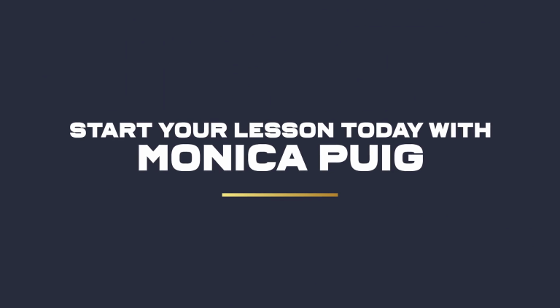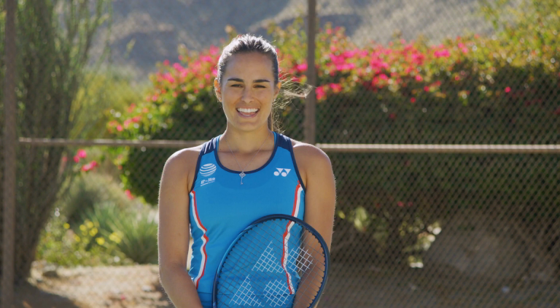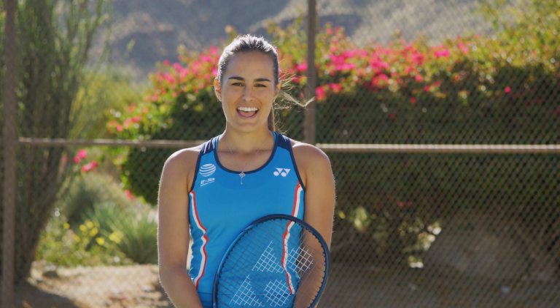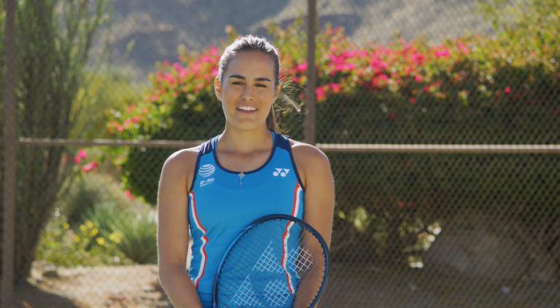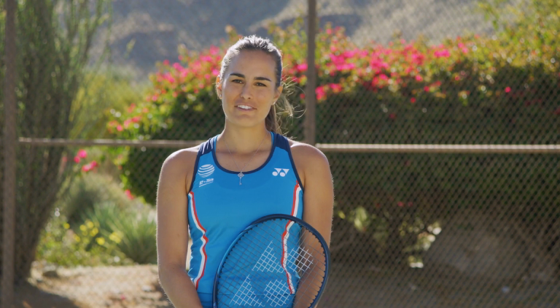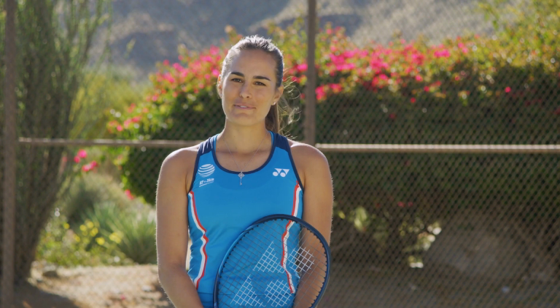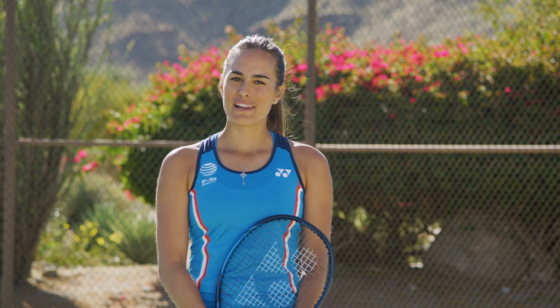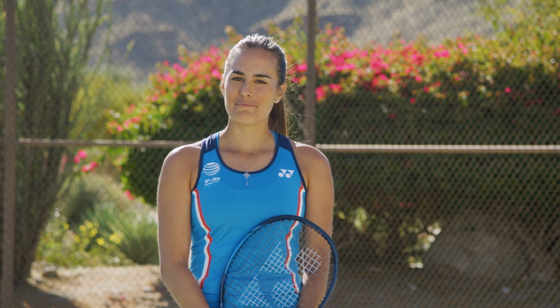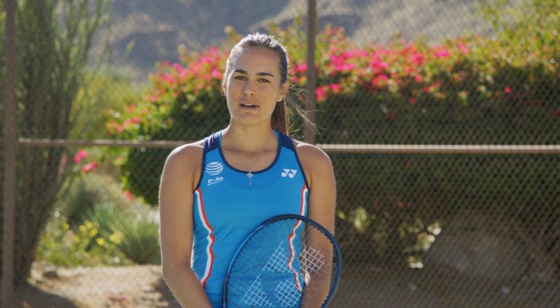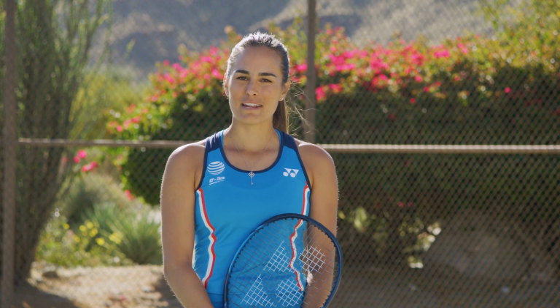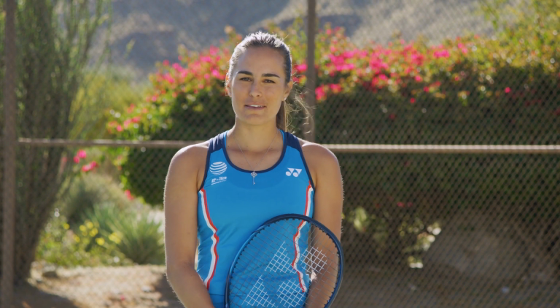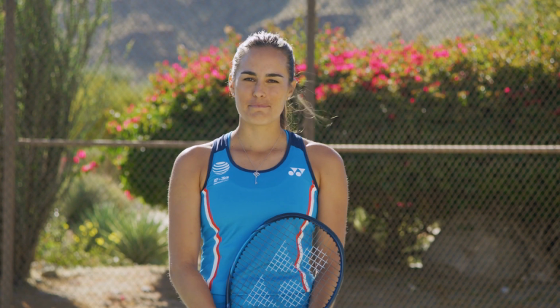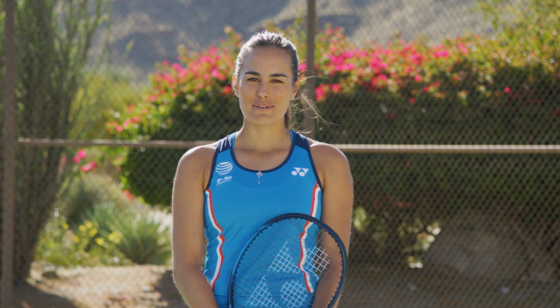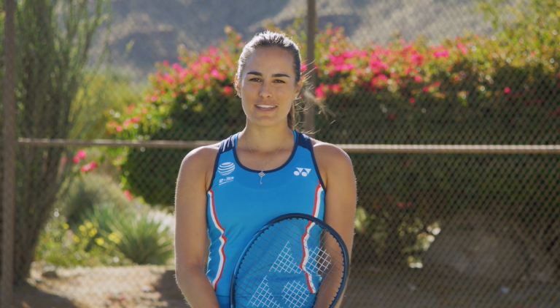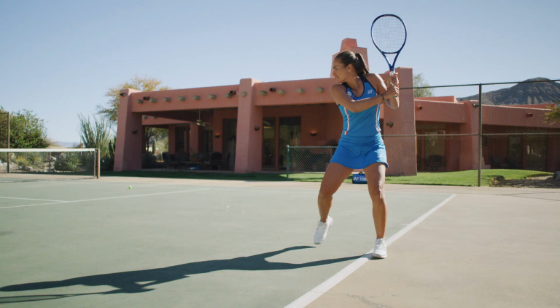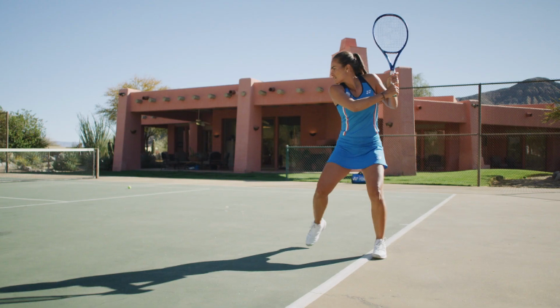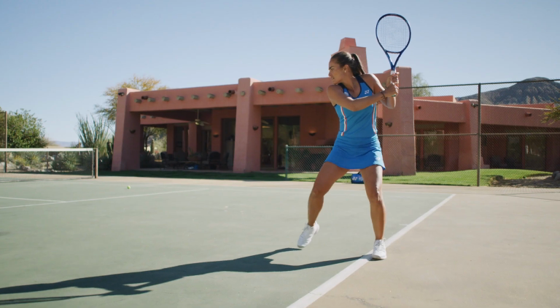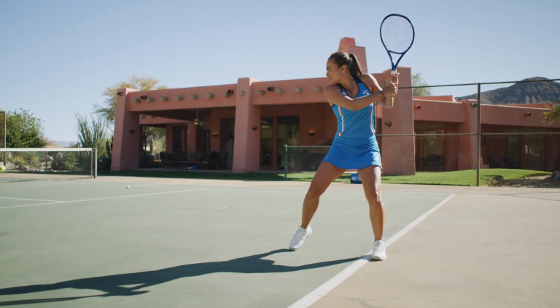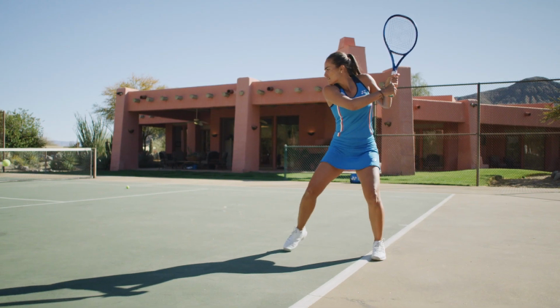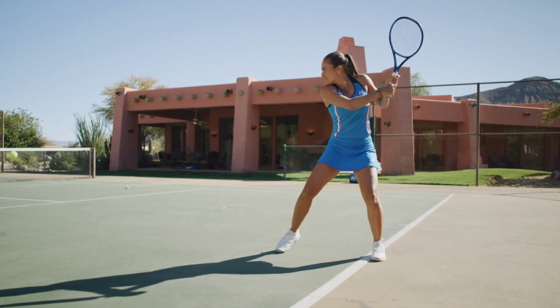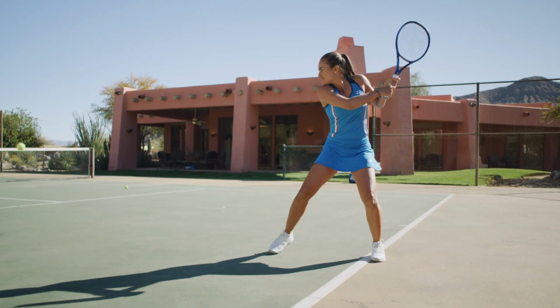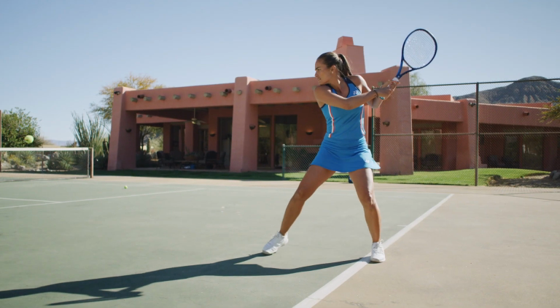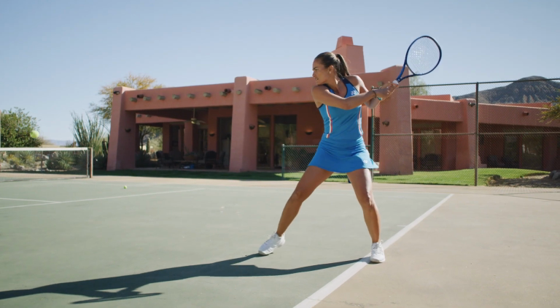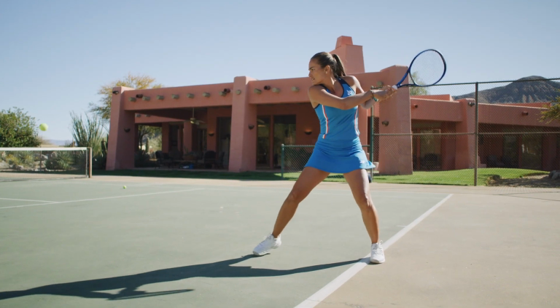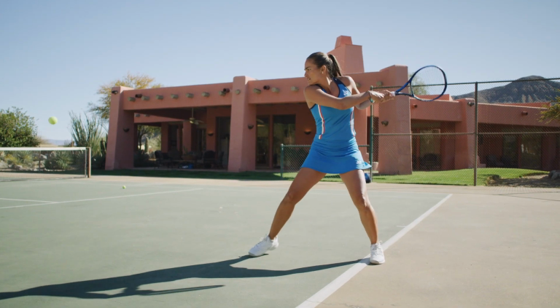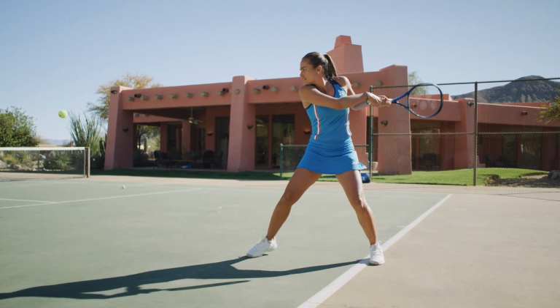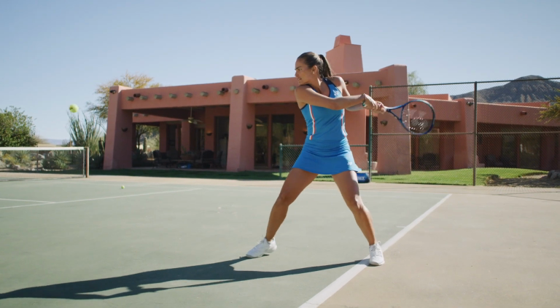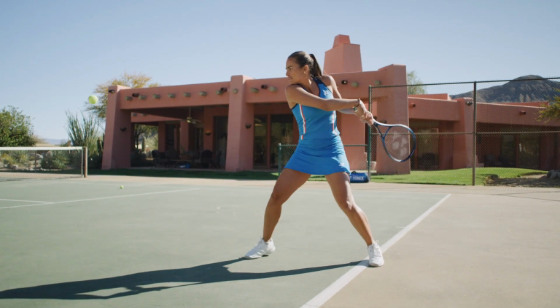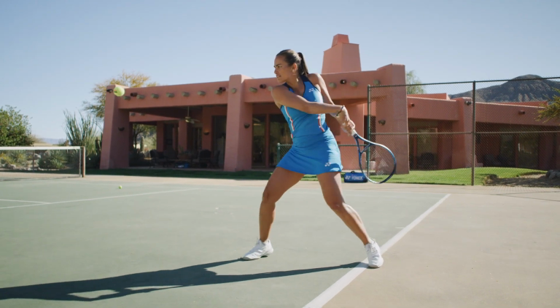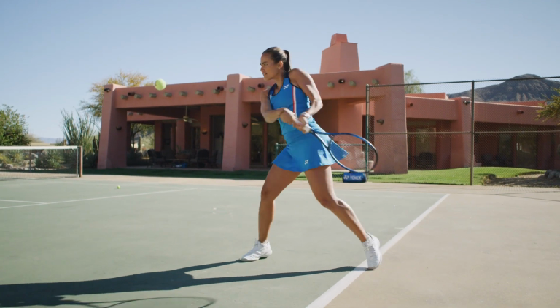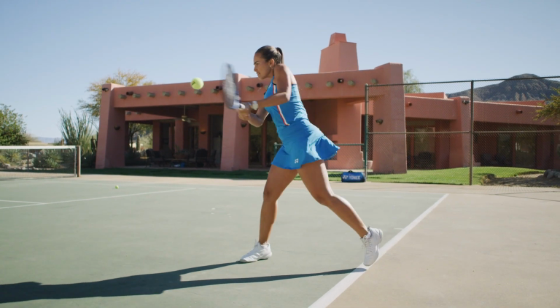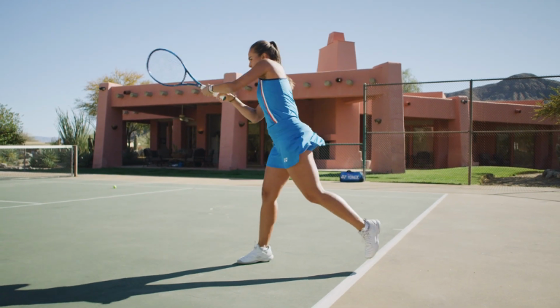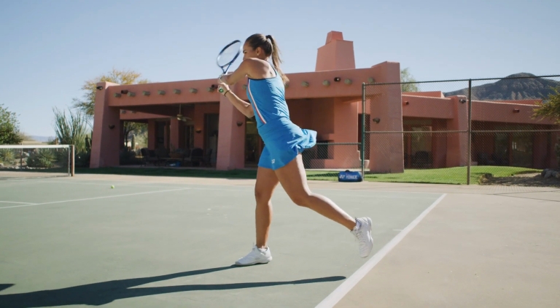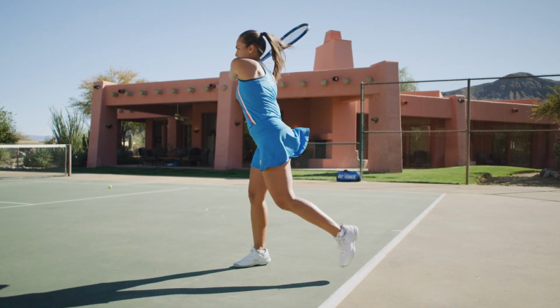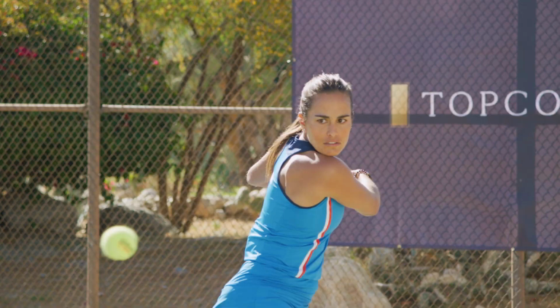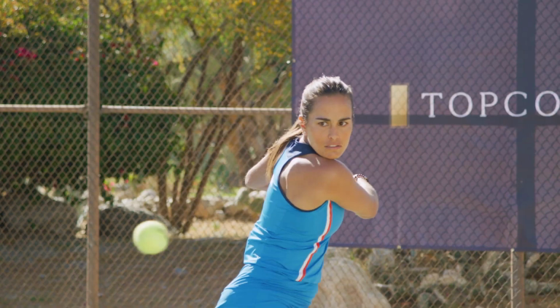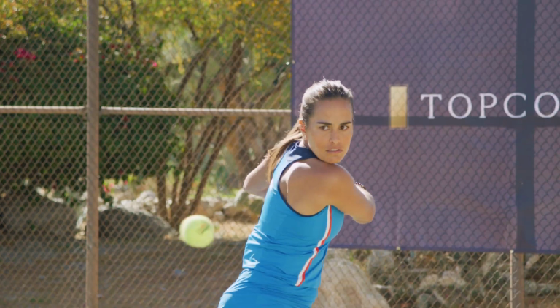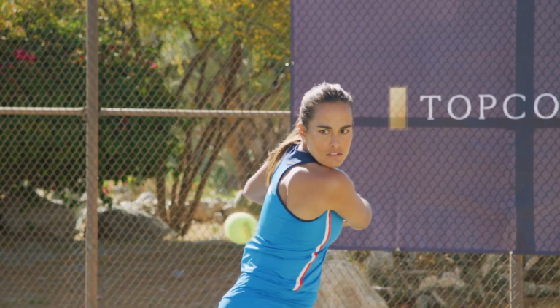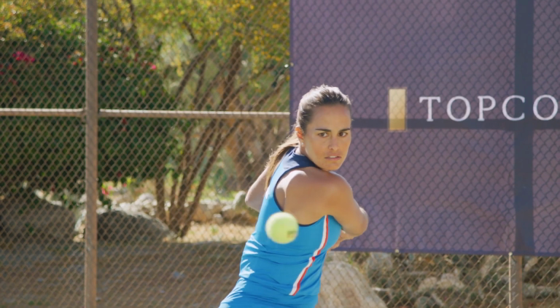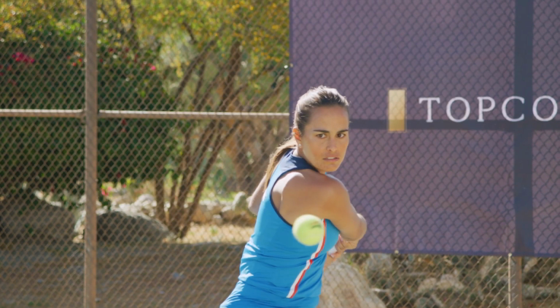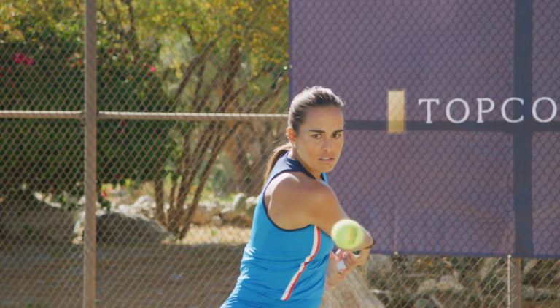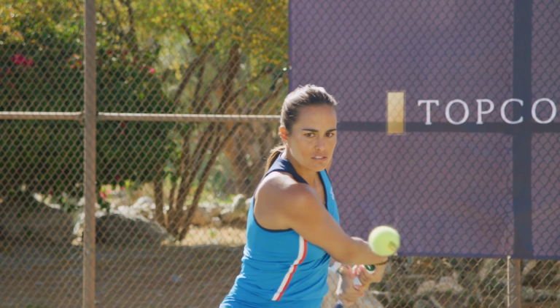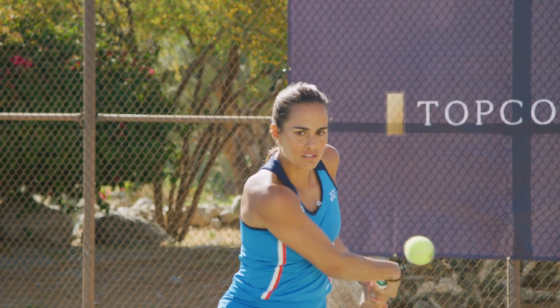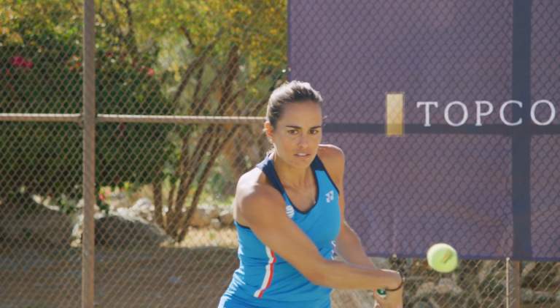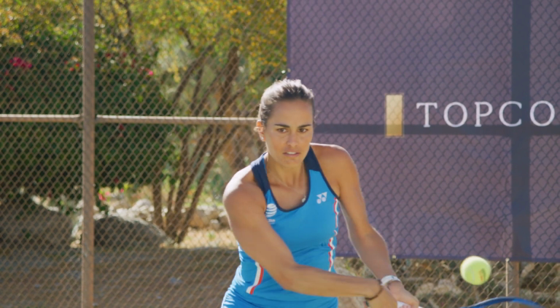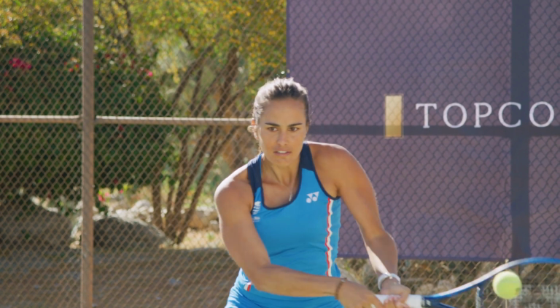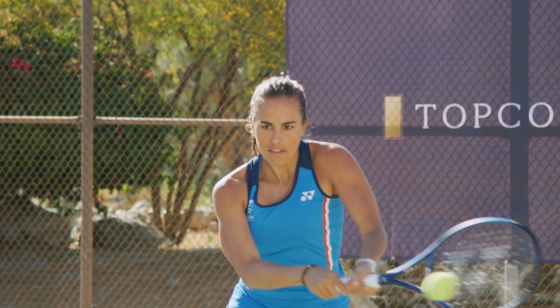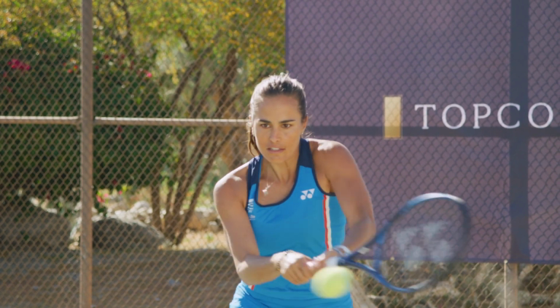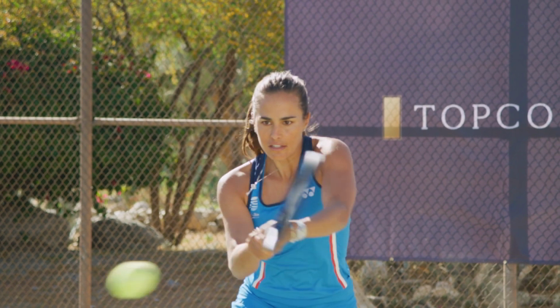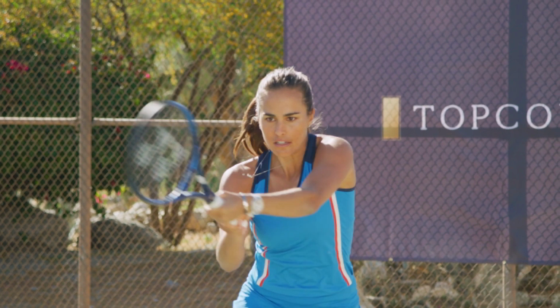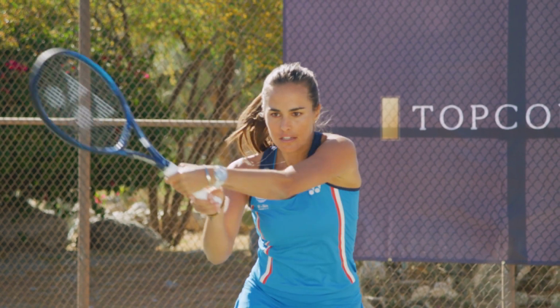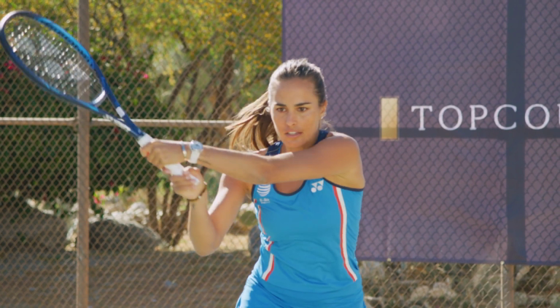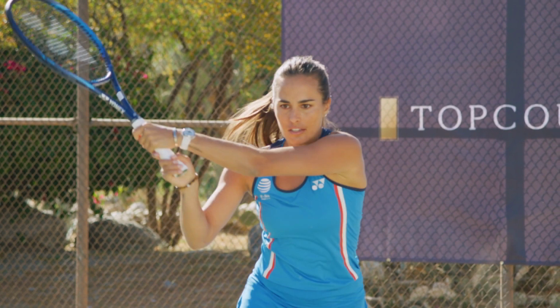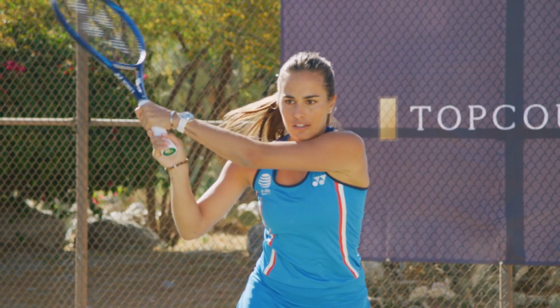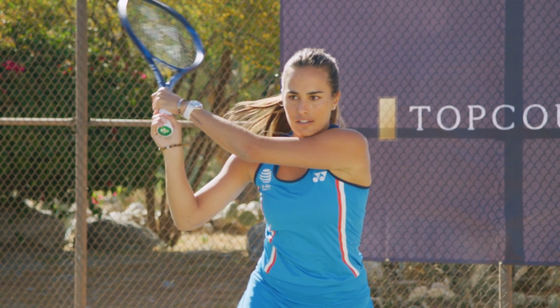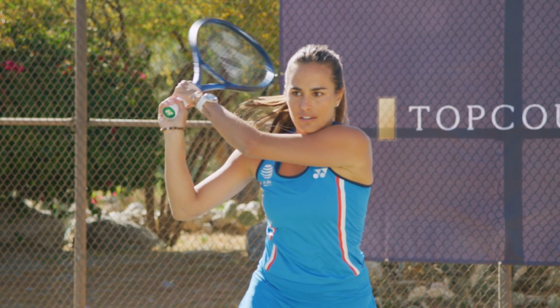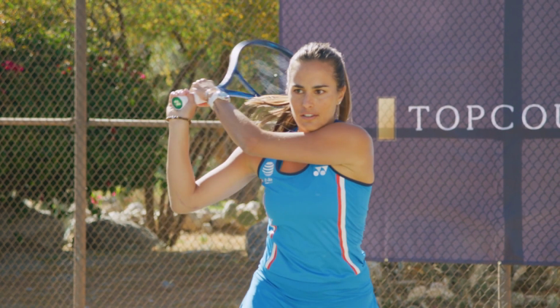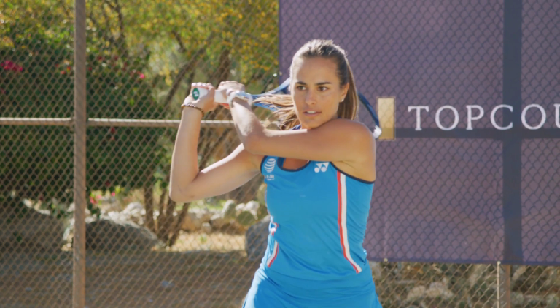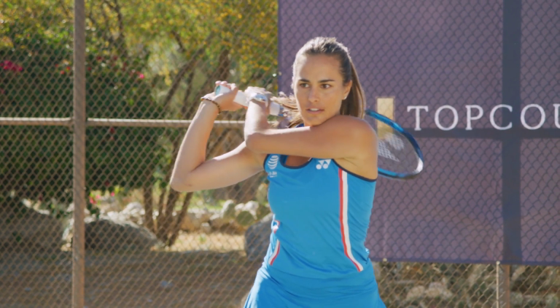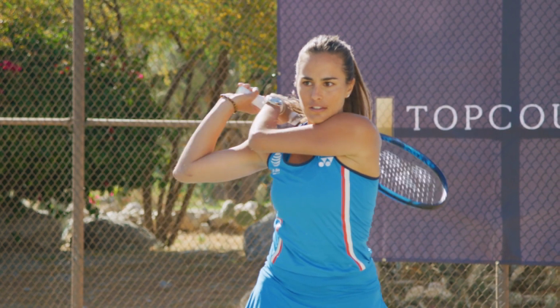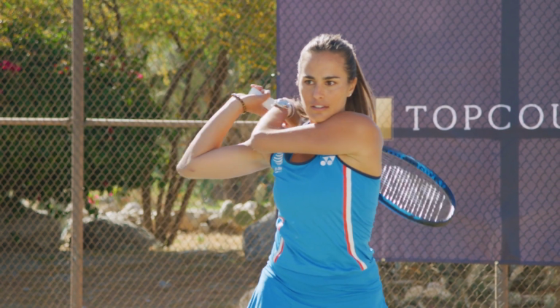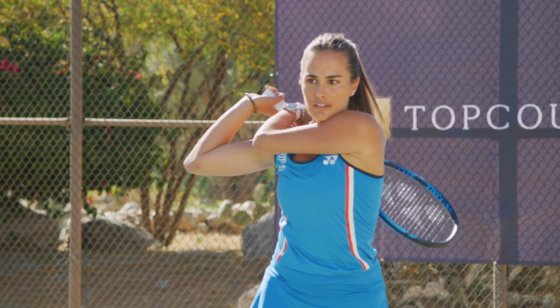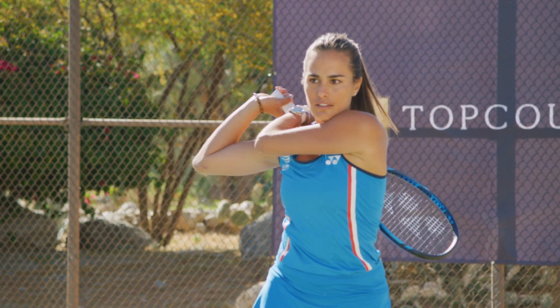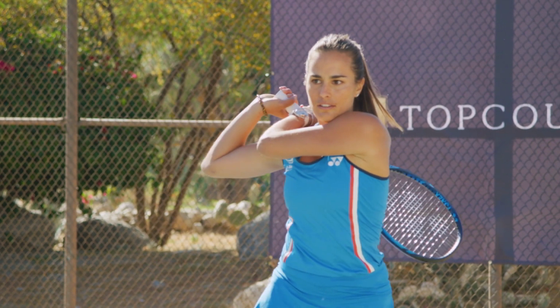Hi everyone, I'm Monica Puig and I'm going to be teaching you guys my favorite shot and my bread and butter, which is my backhand.